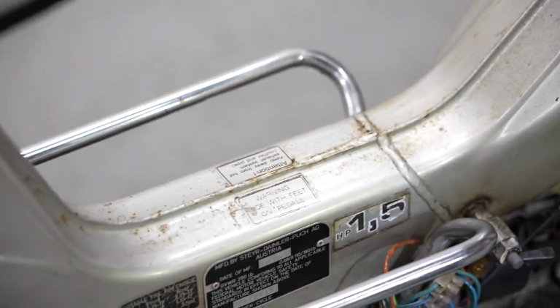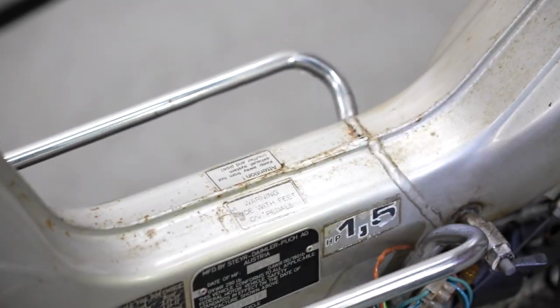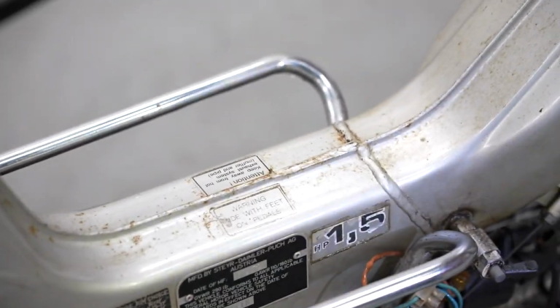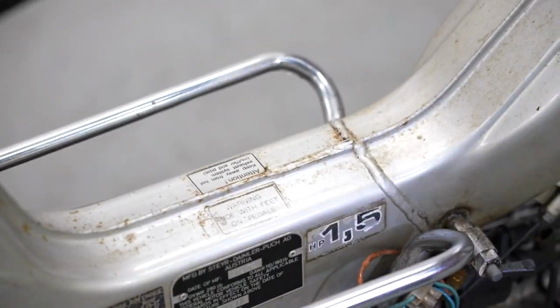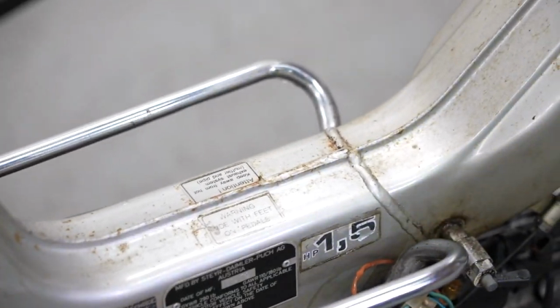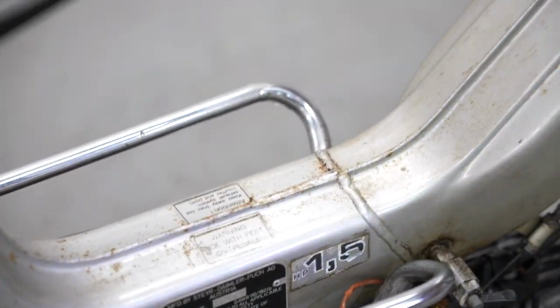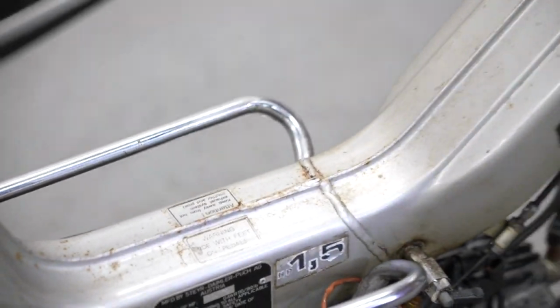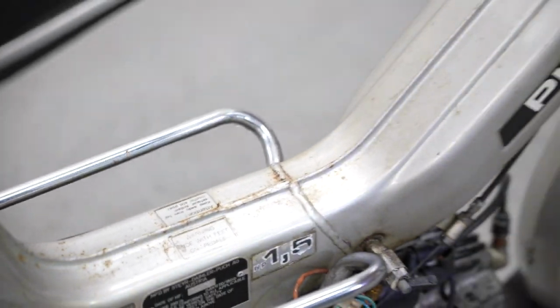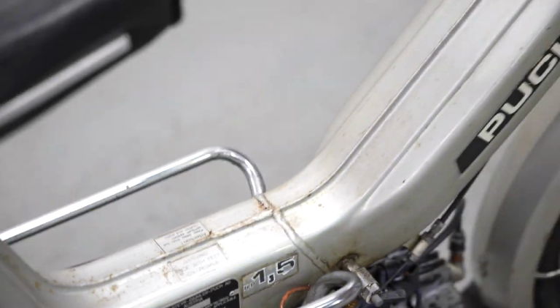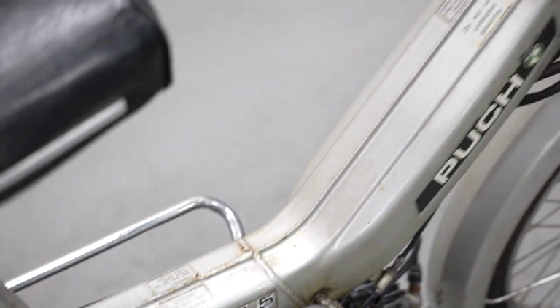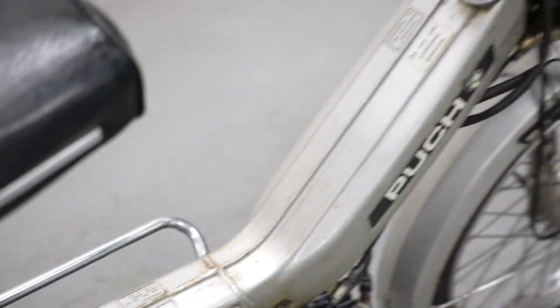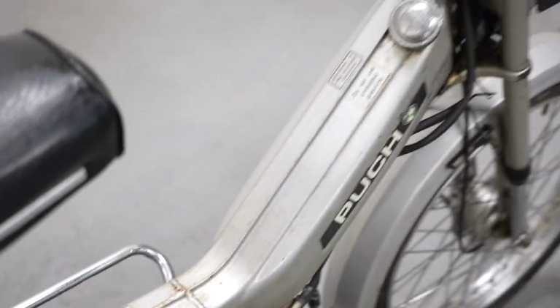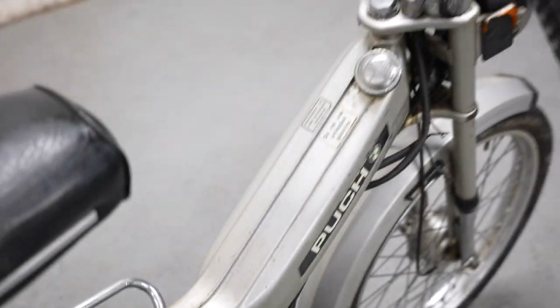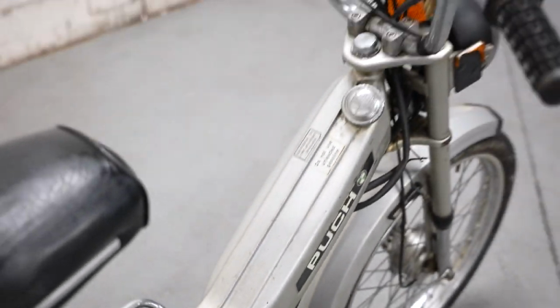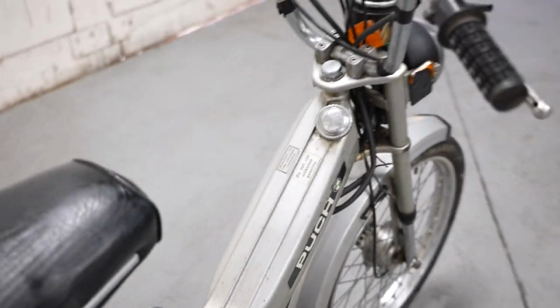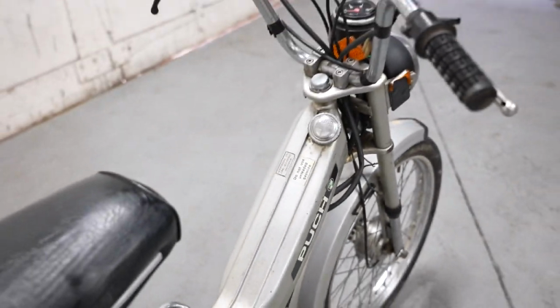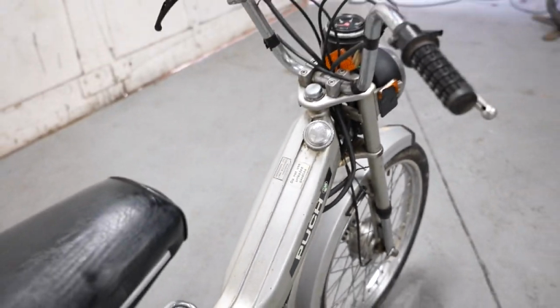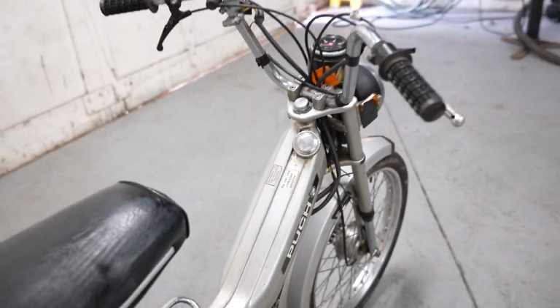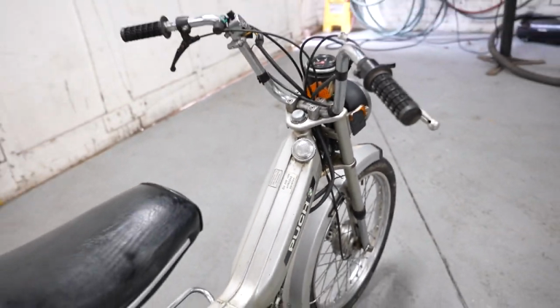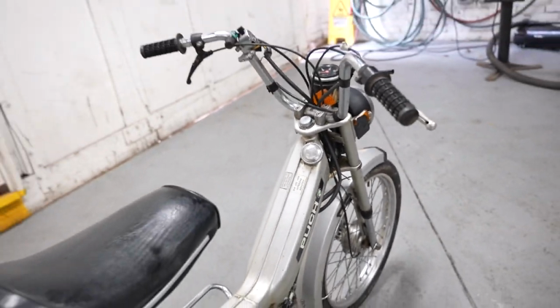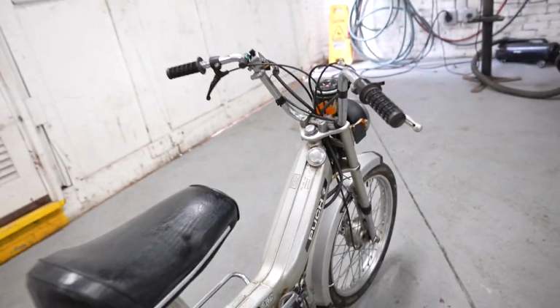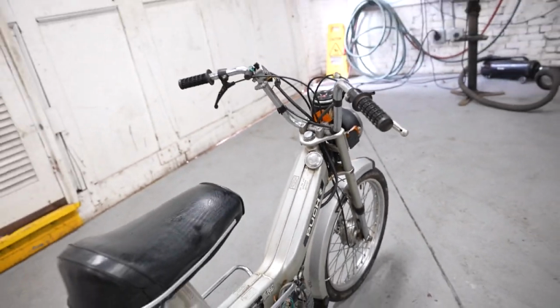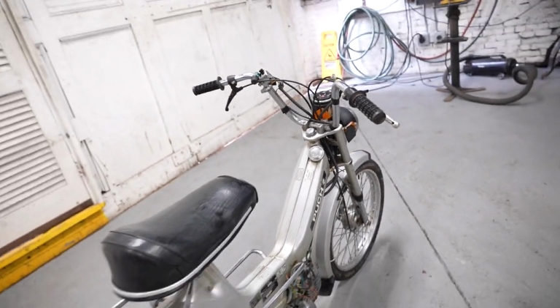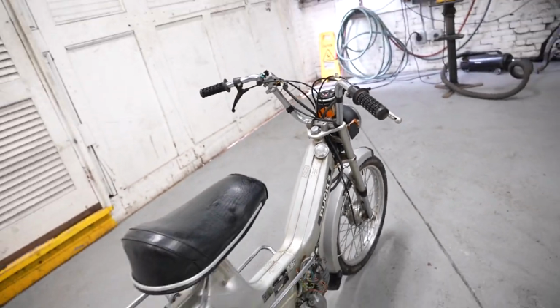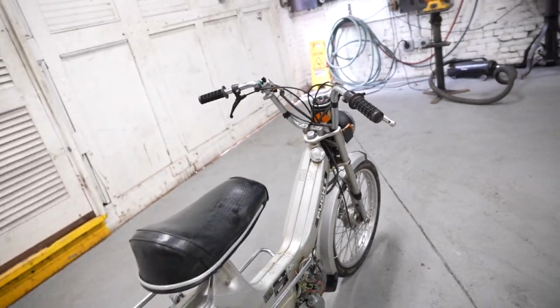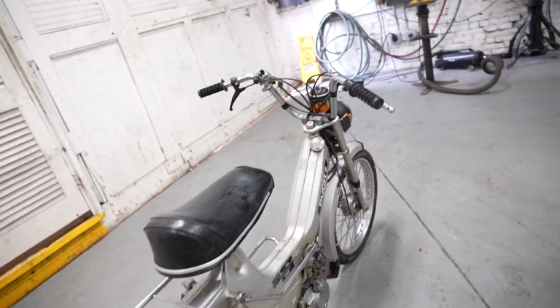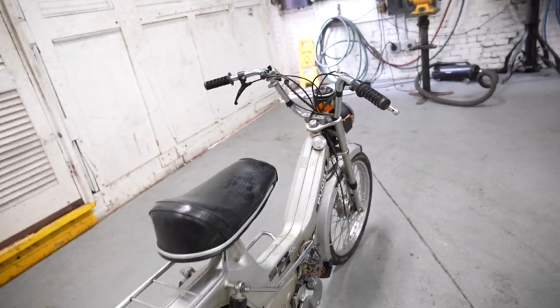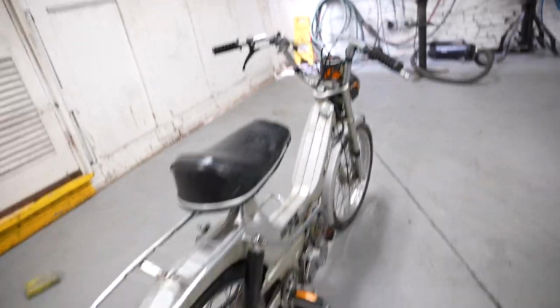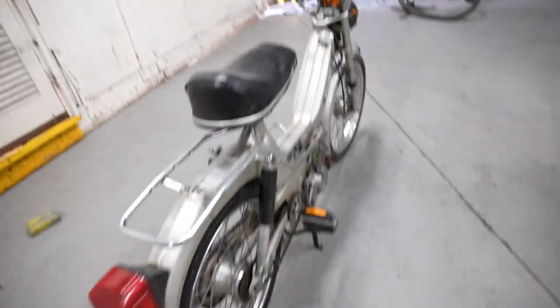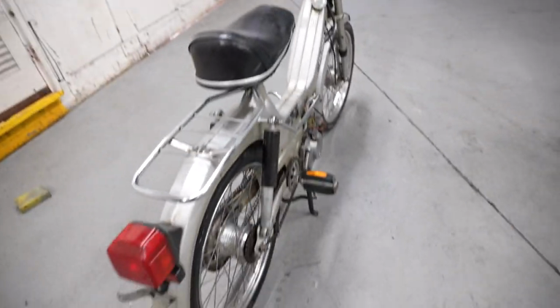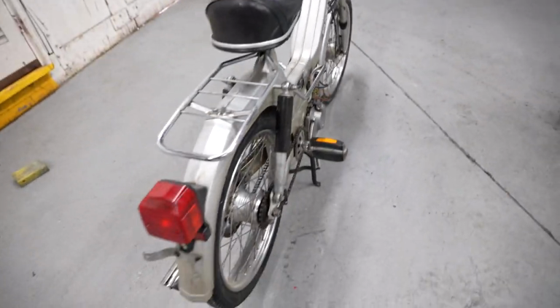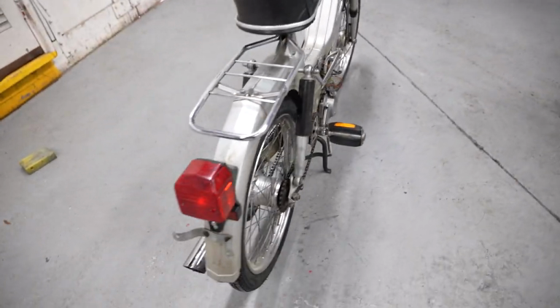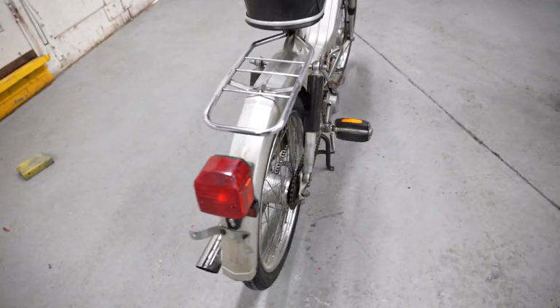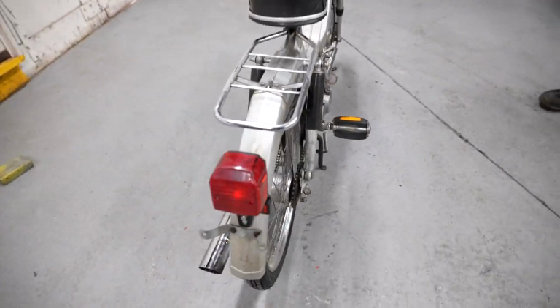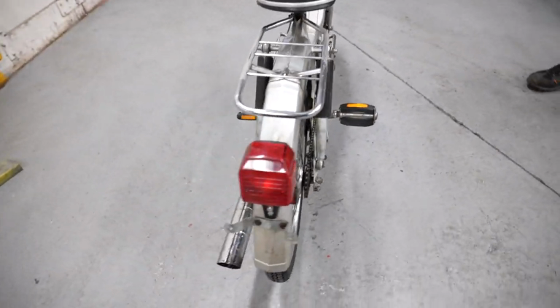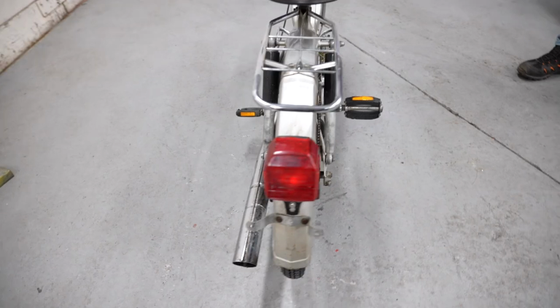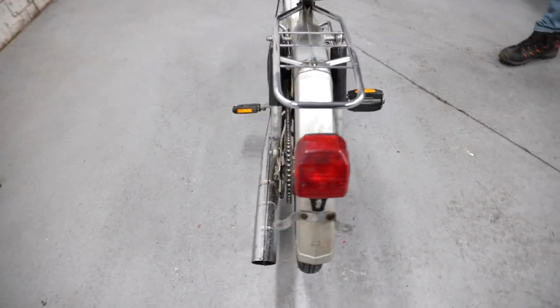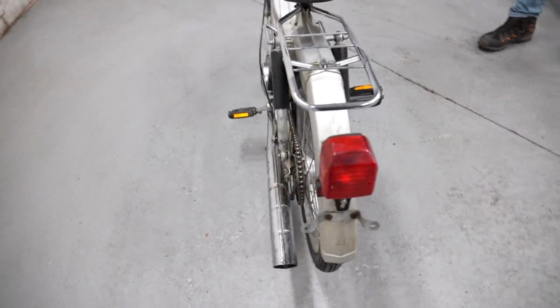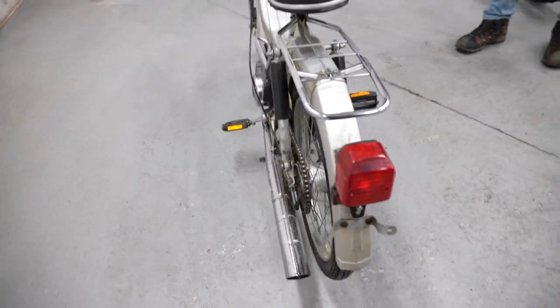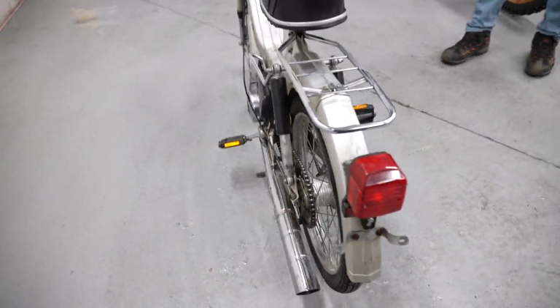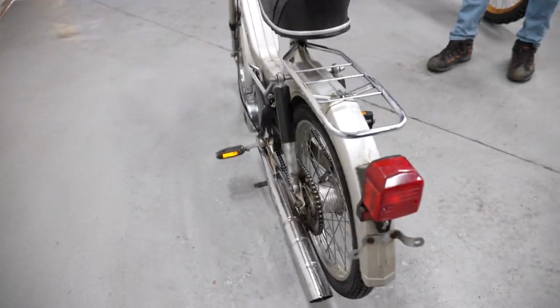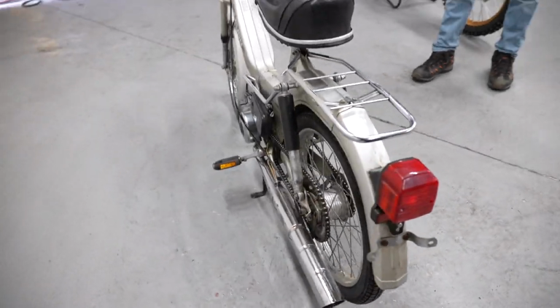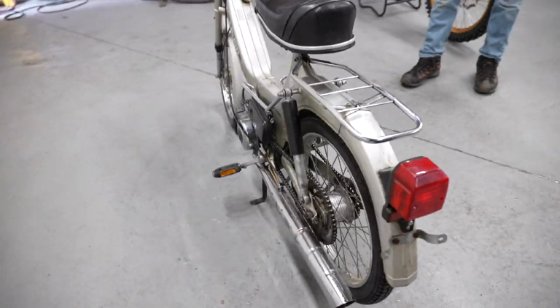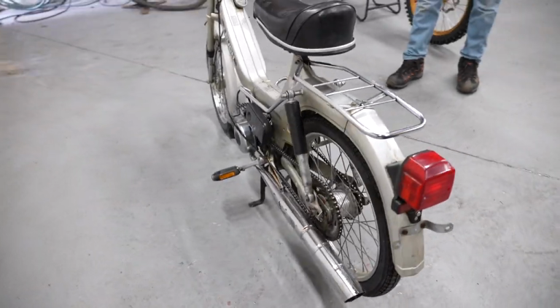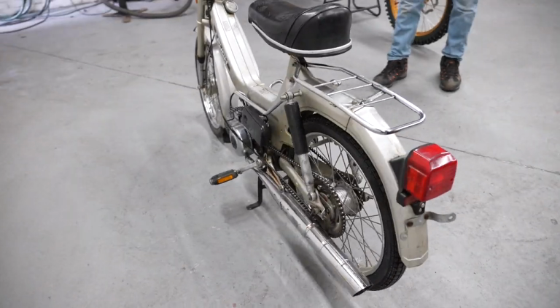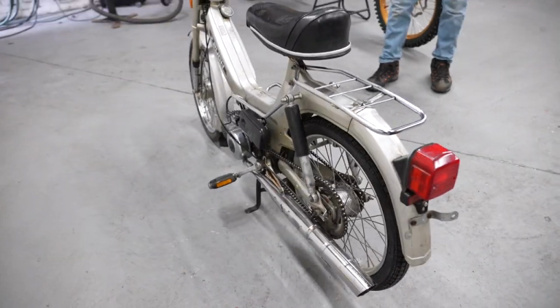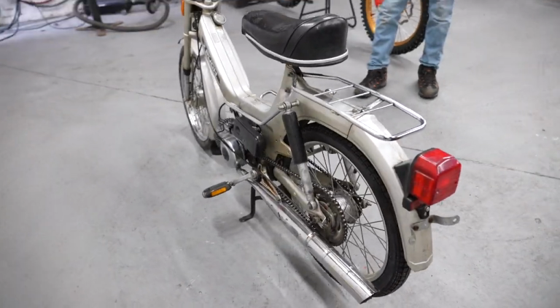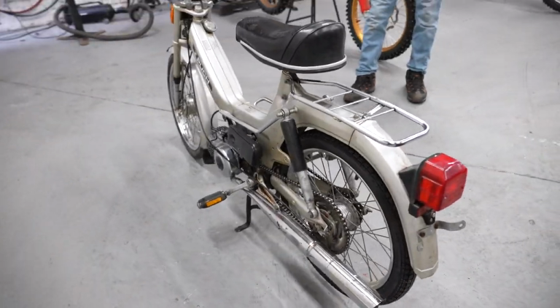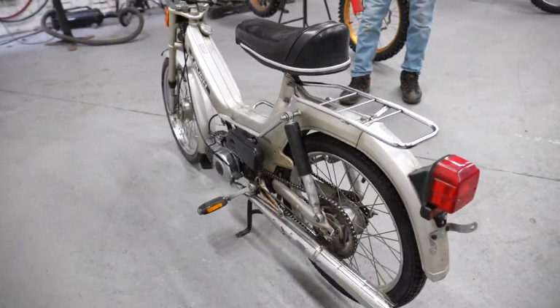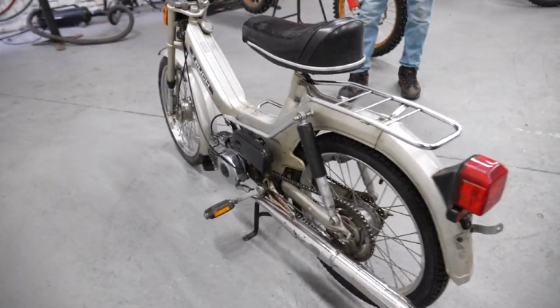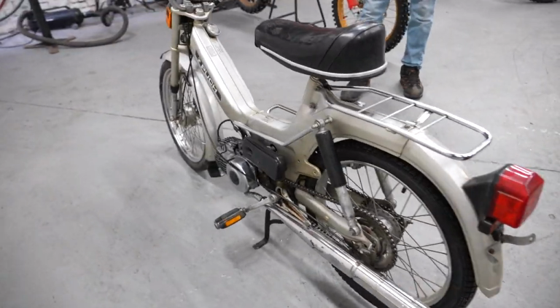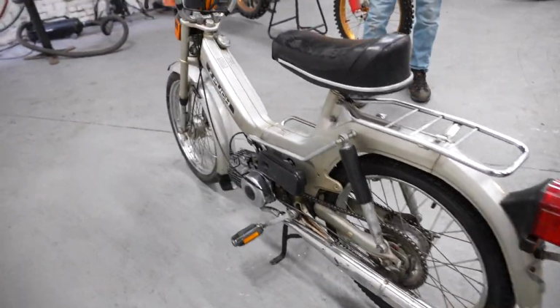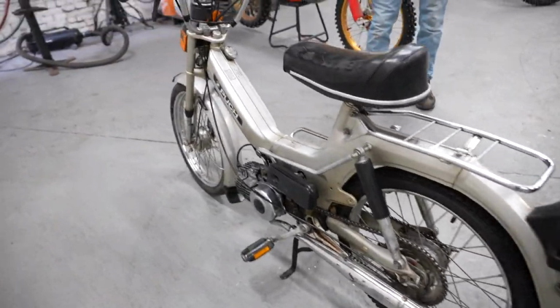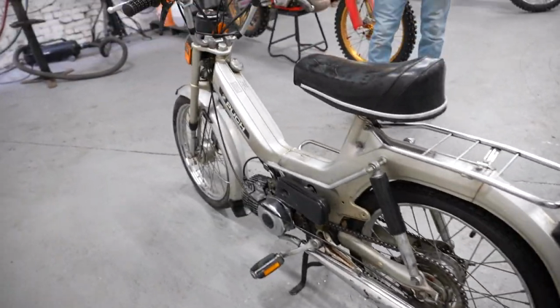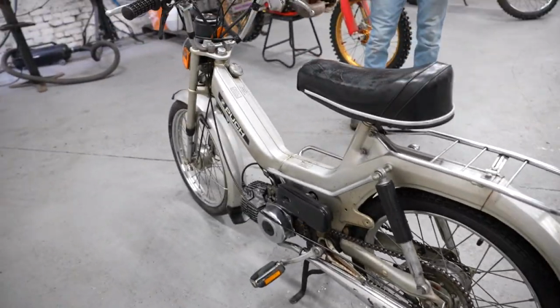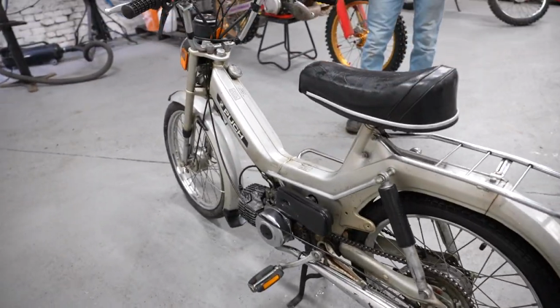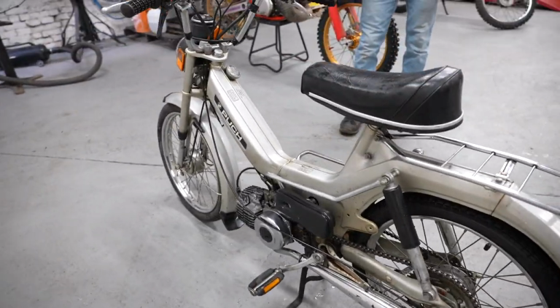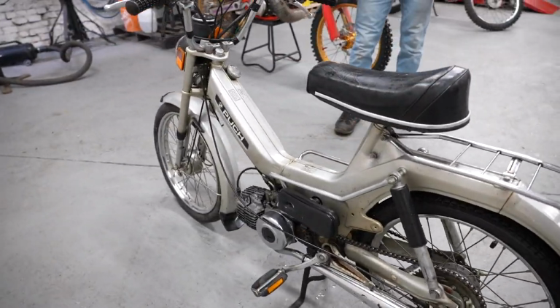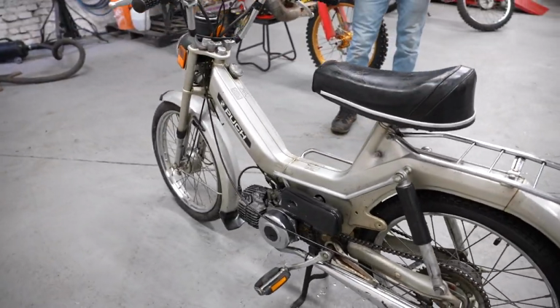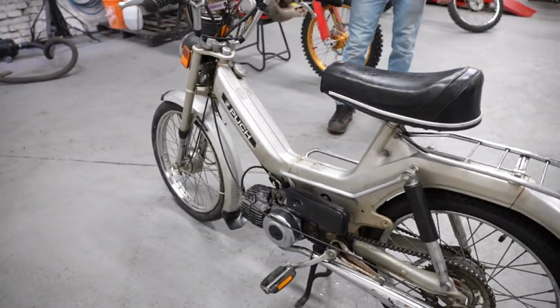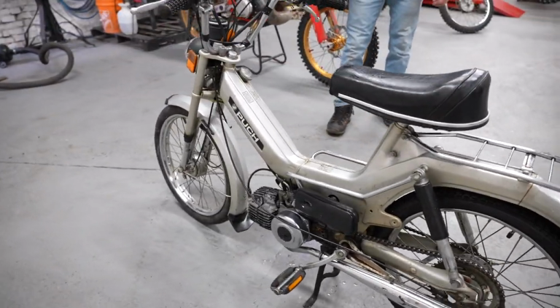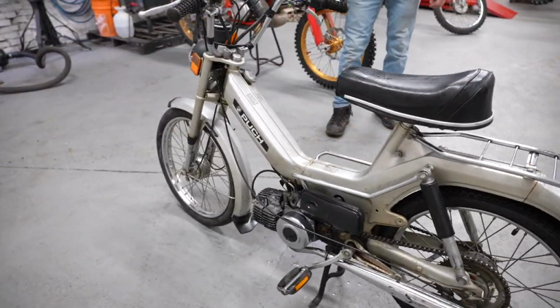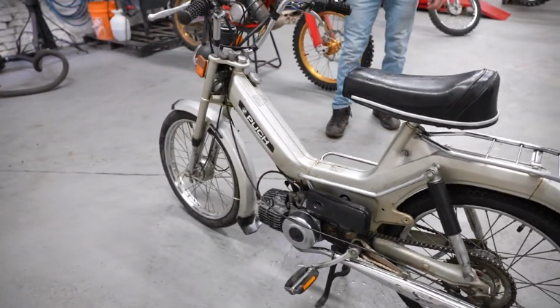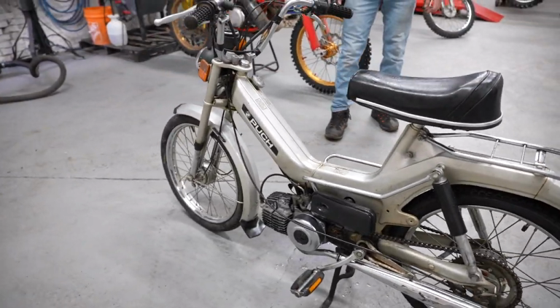These things are pretty much bulletproof — probably damn near close to 200 miles a gallon. They sip fuel and are very fuel efficient.